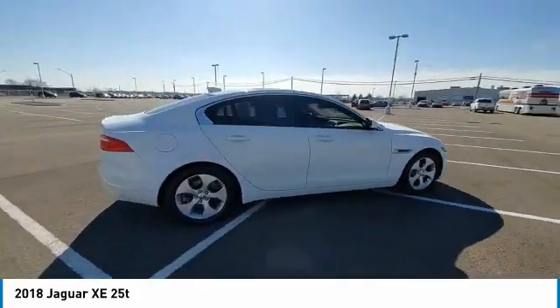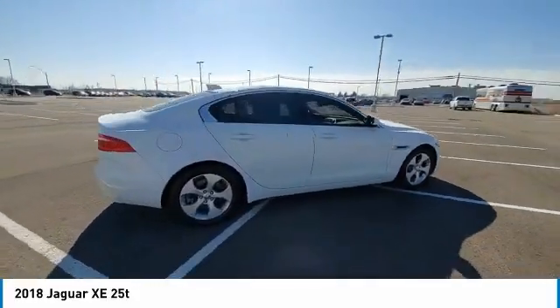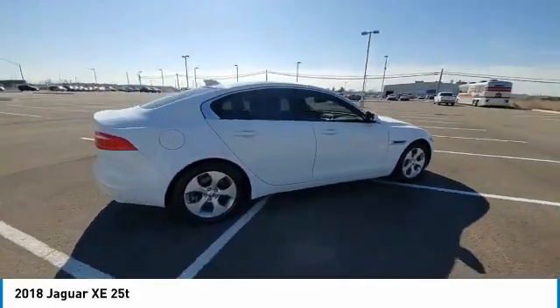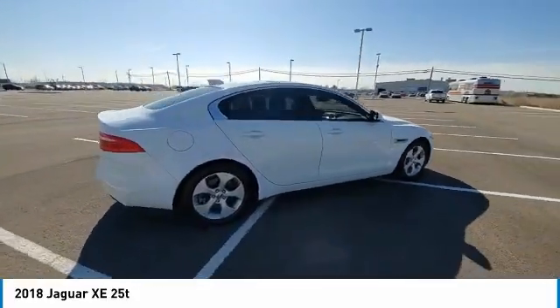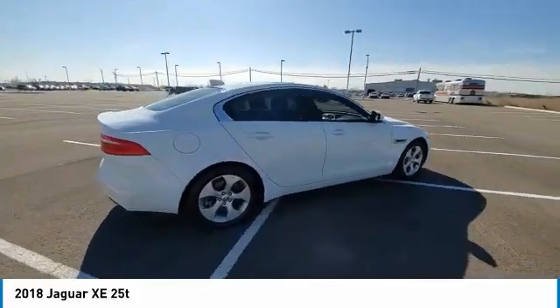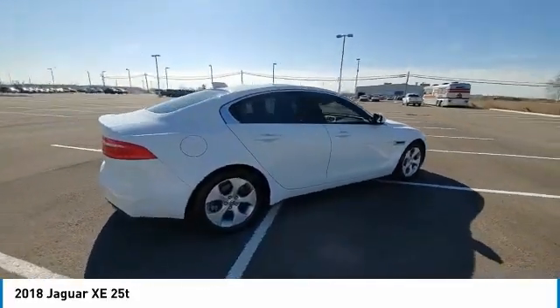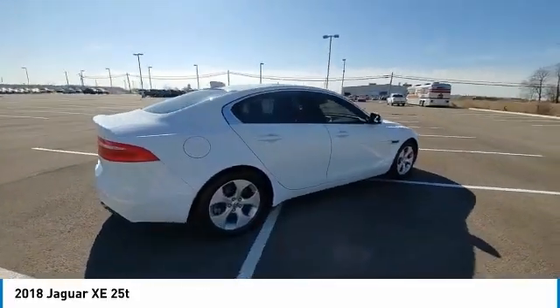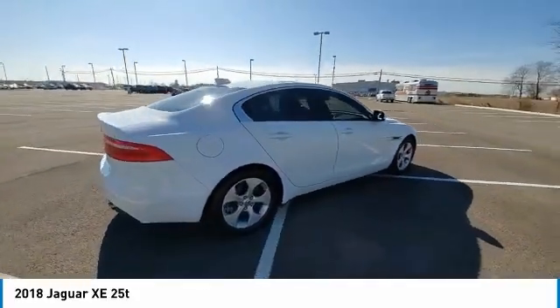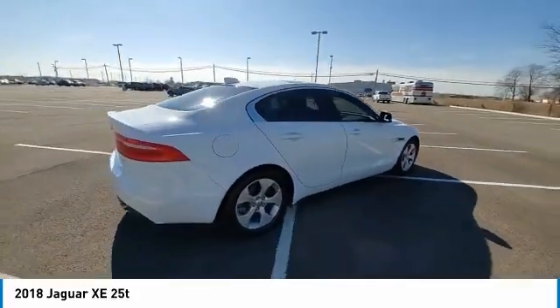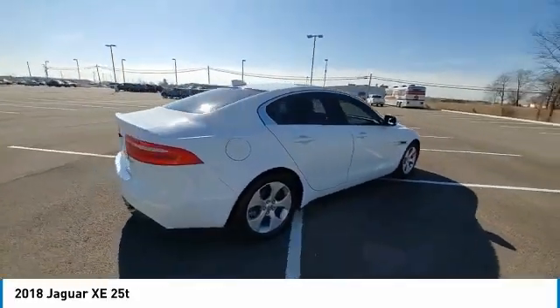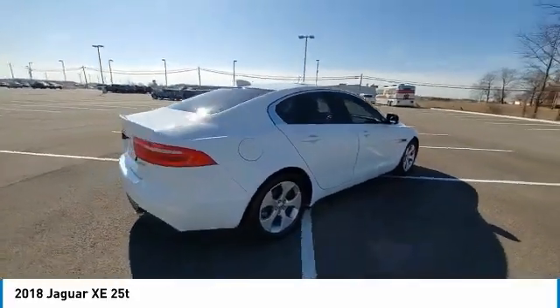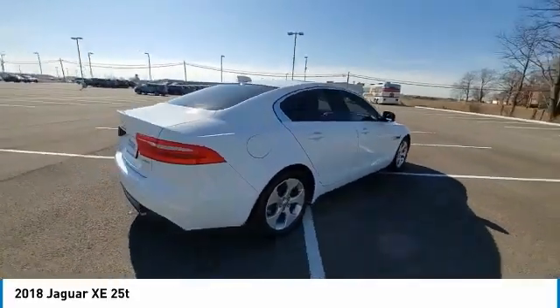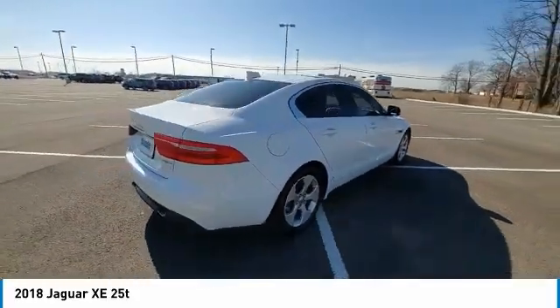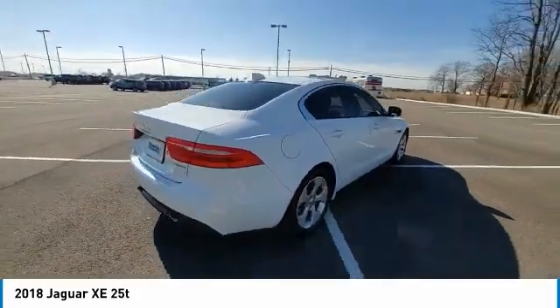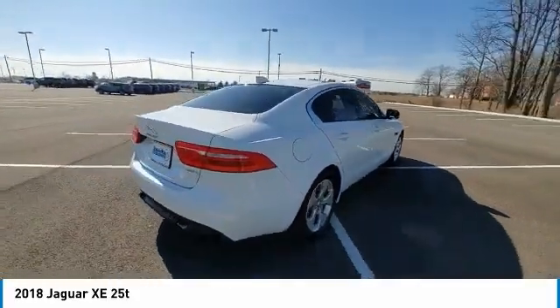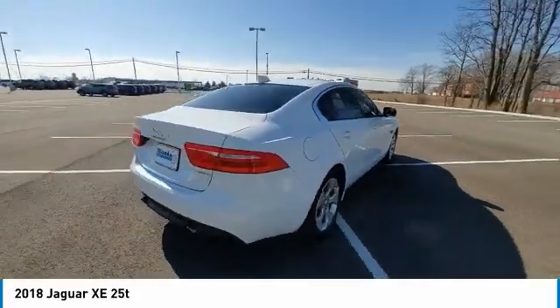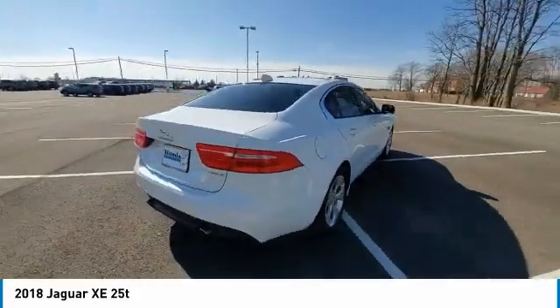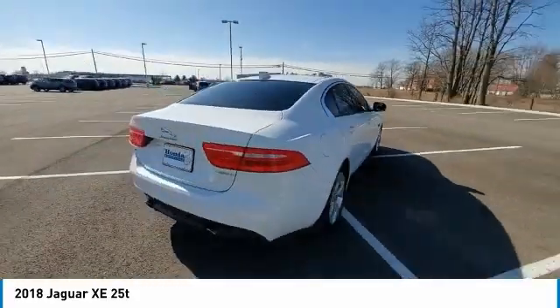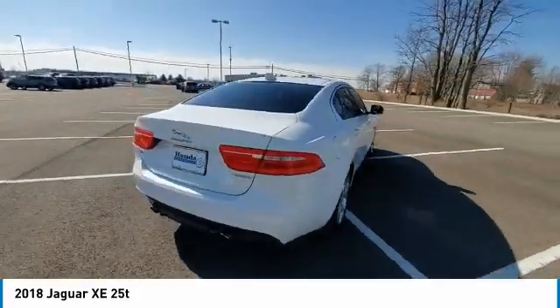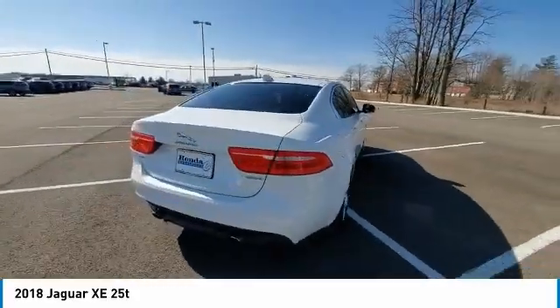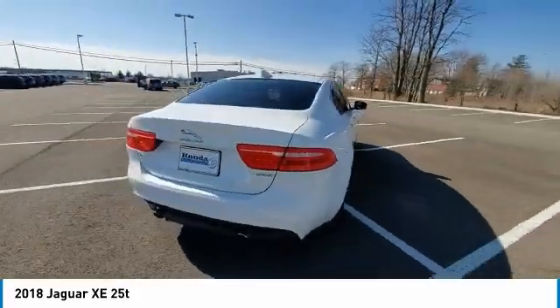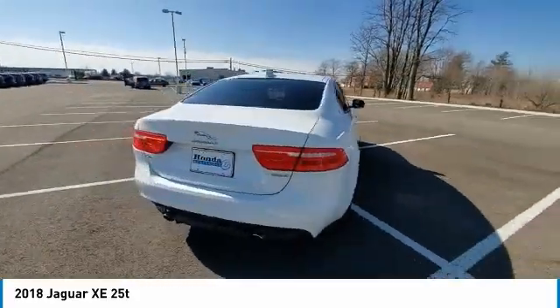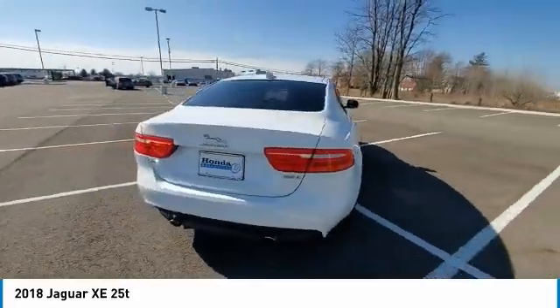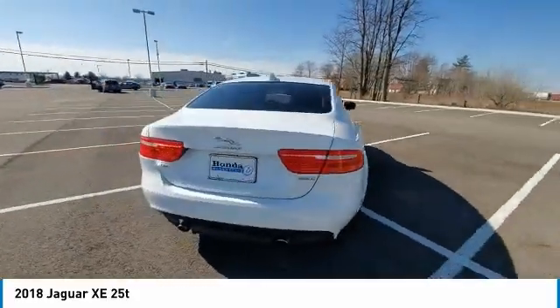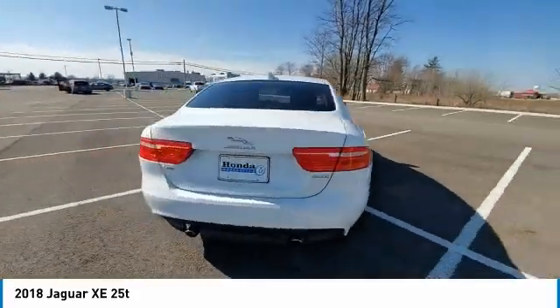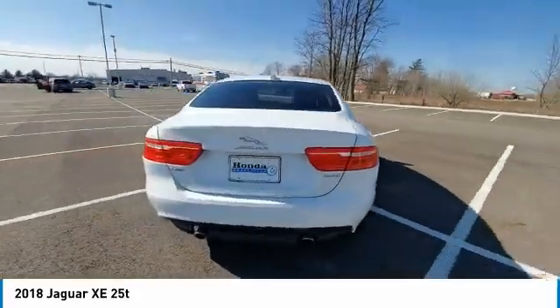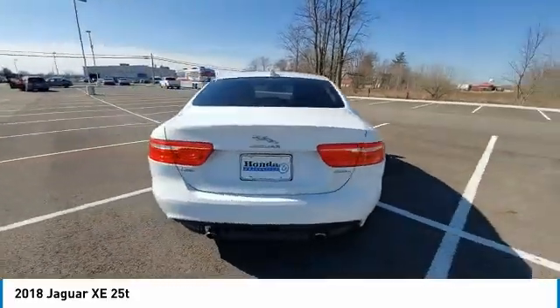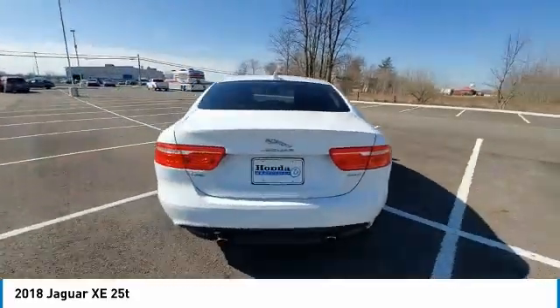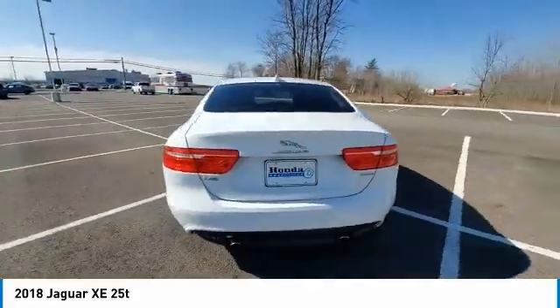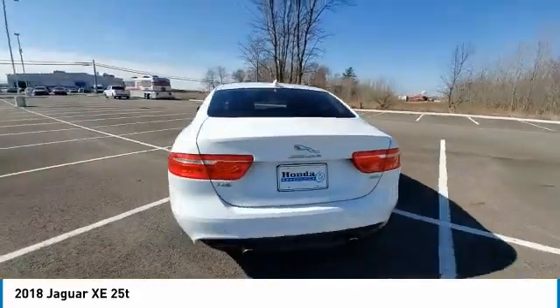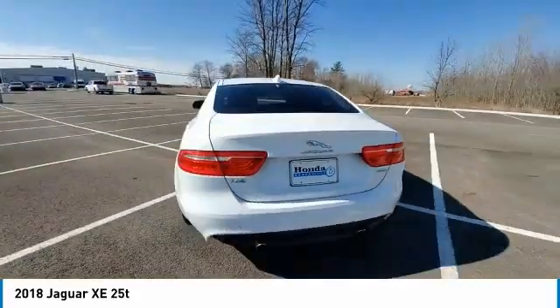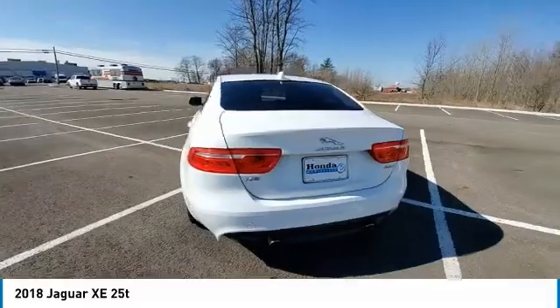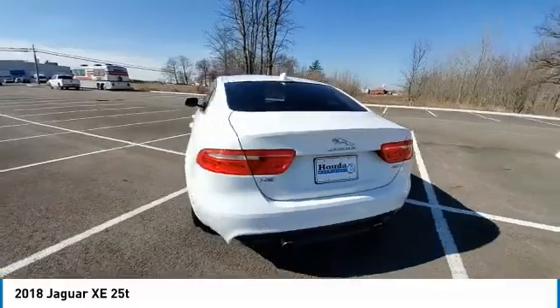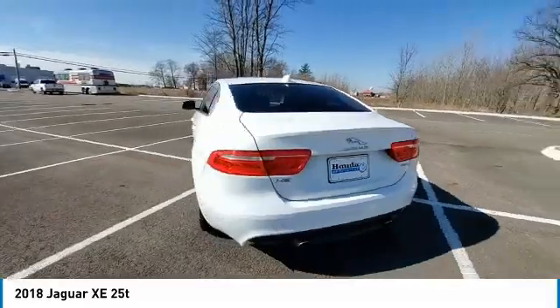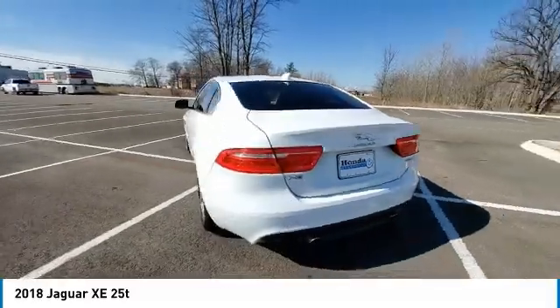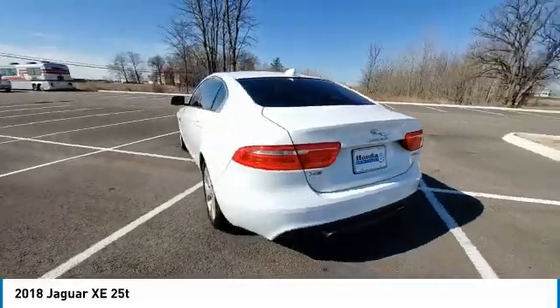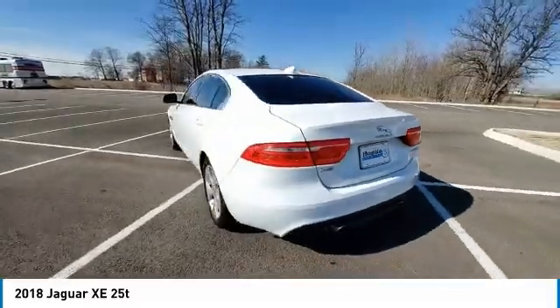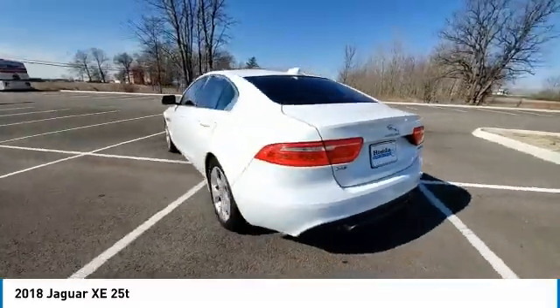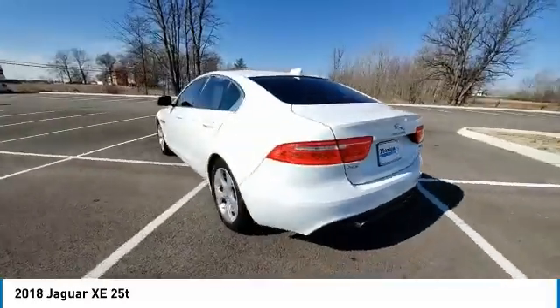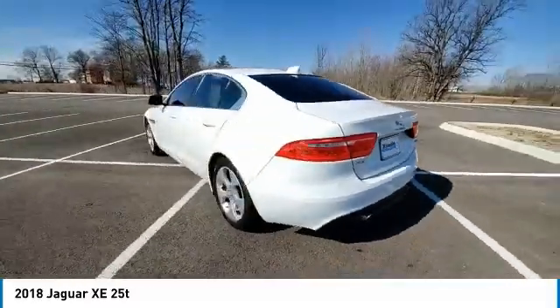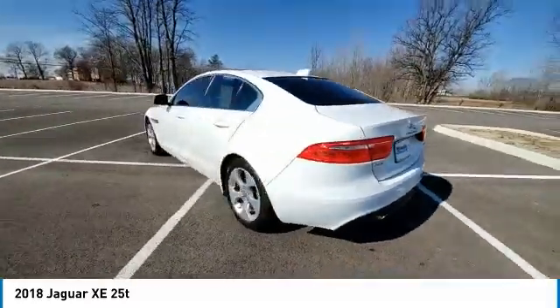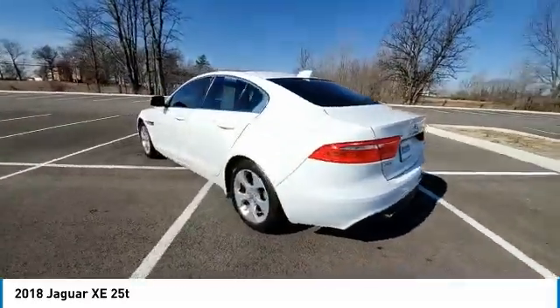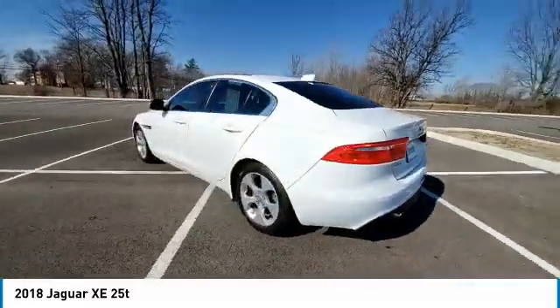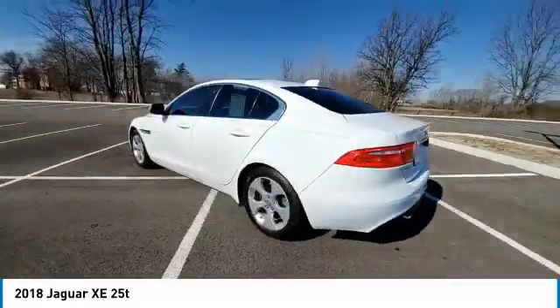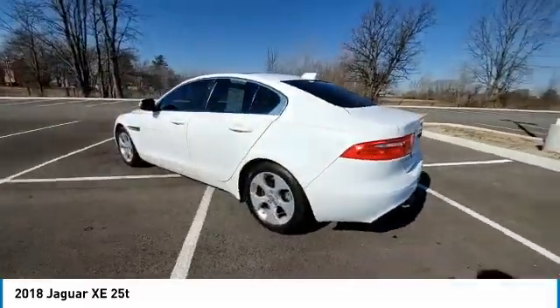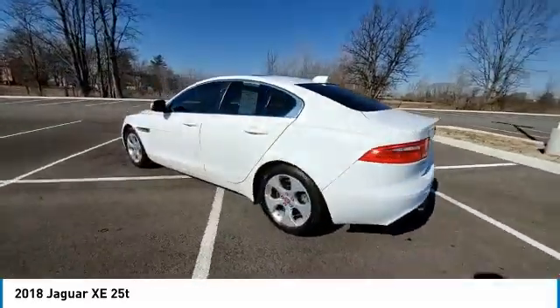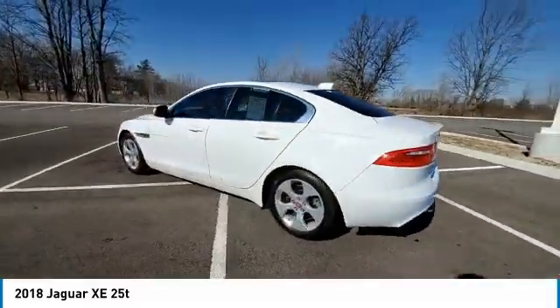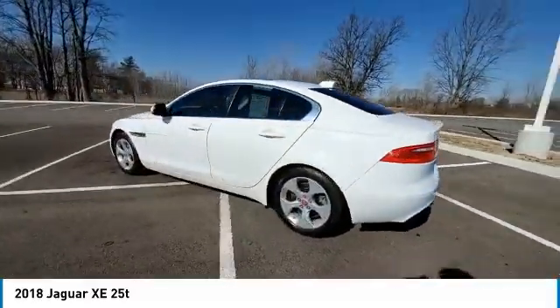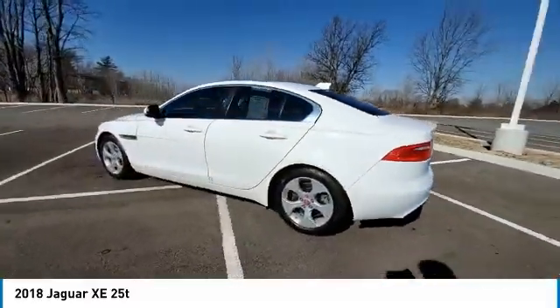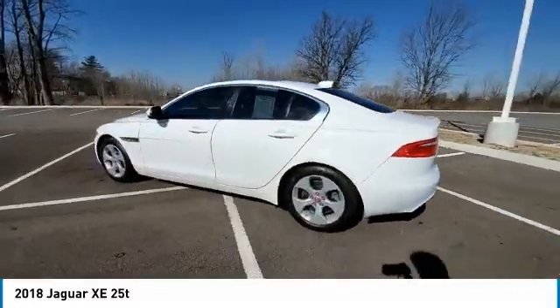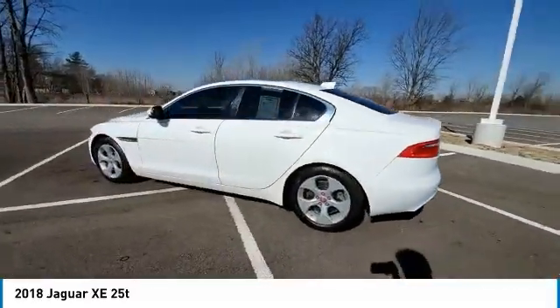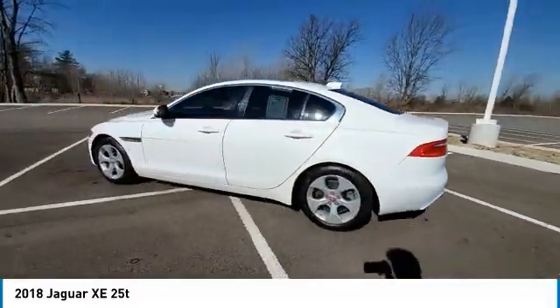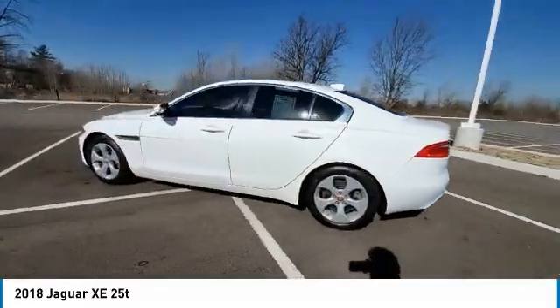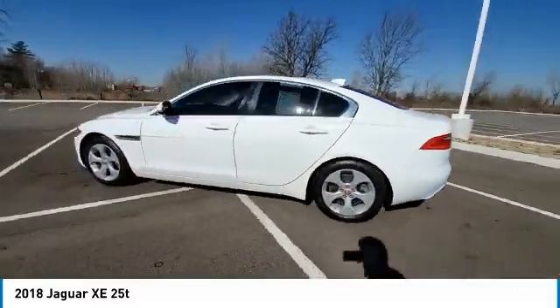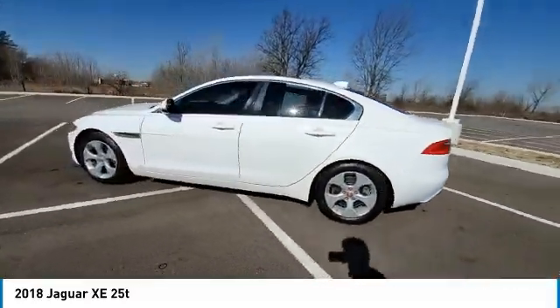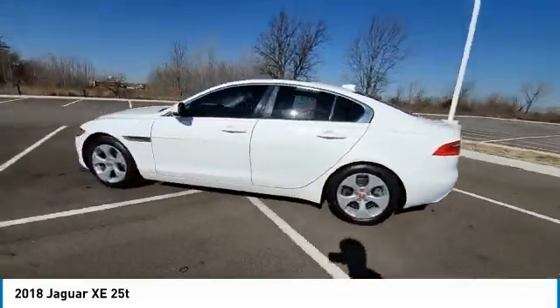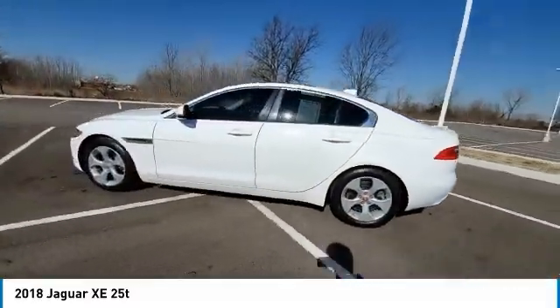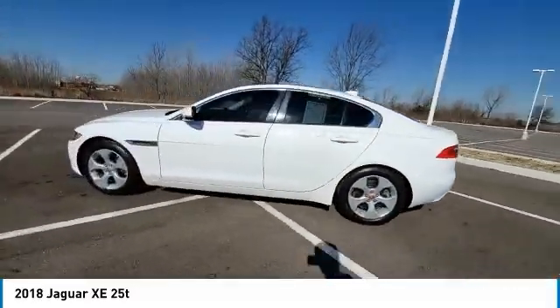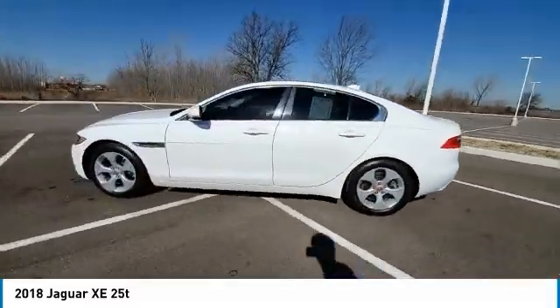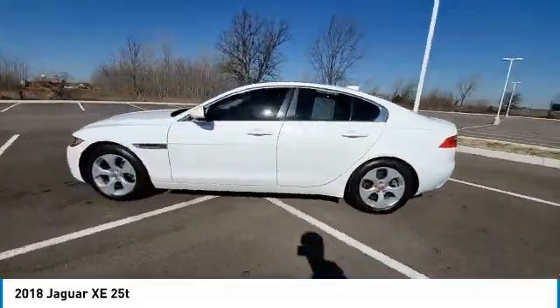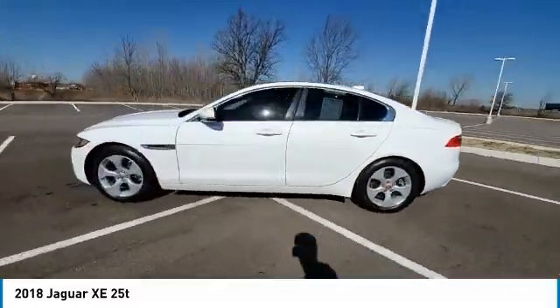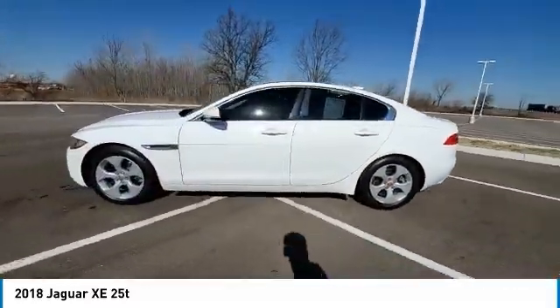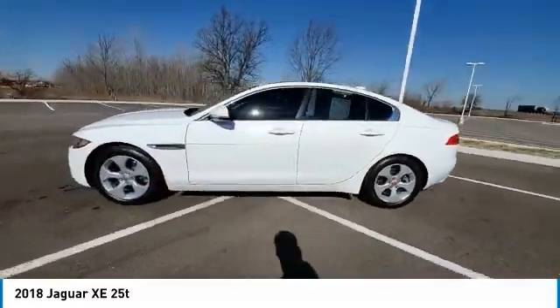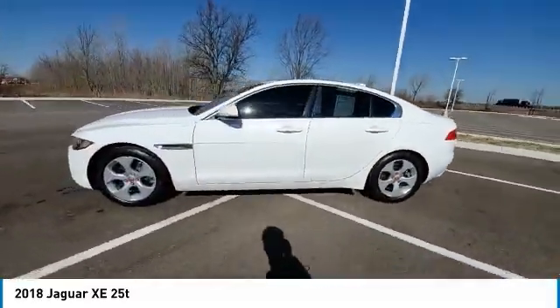Power moonroof, rear fog light, four-wheel disc brakes, rear window defroster, navigation system.